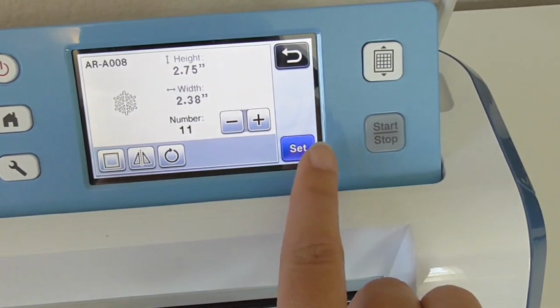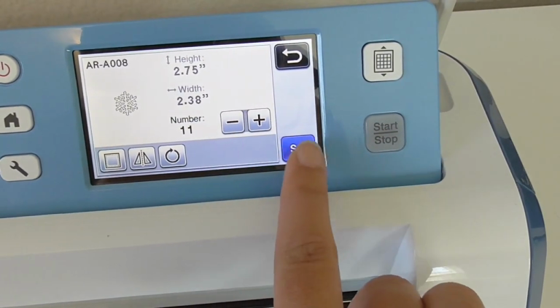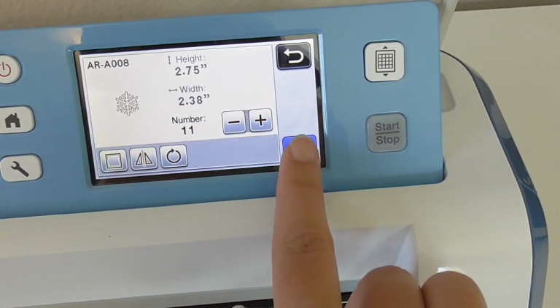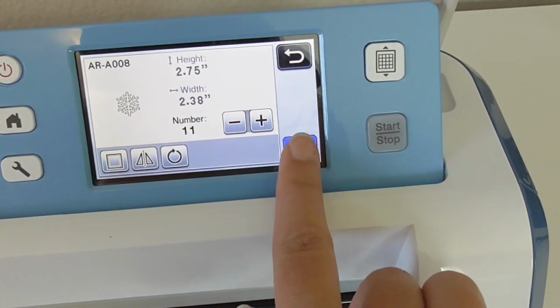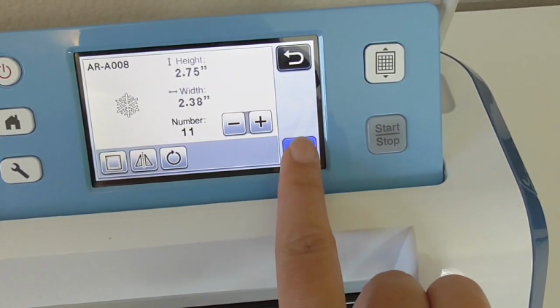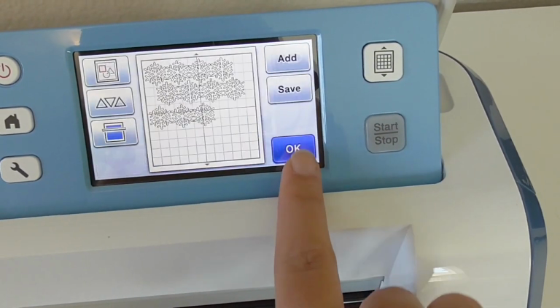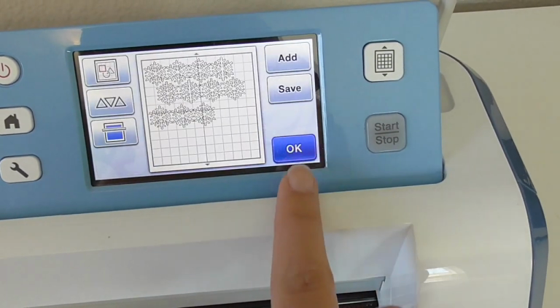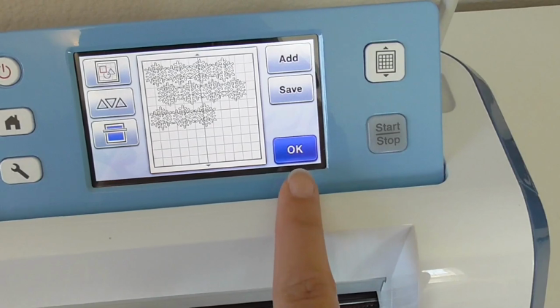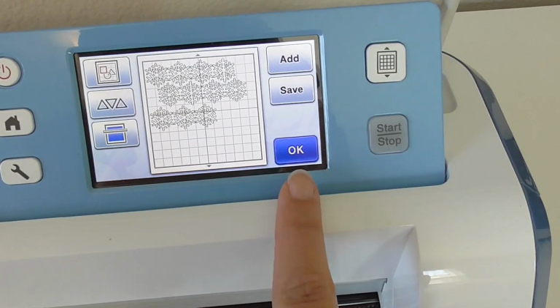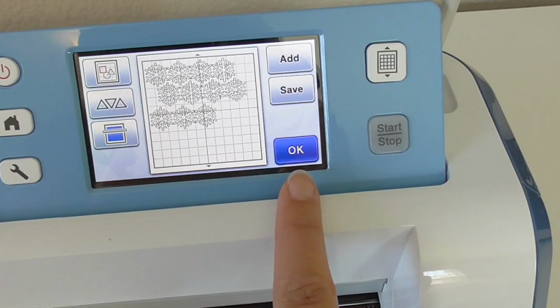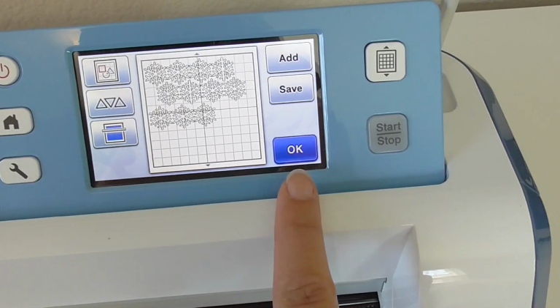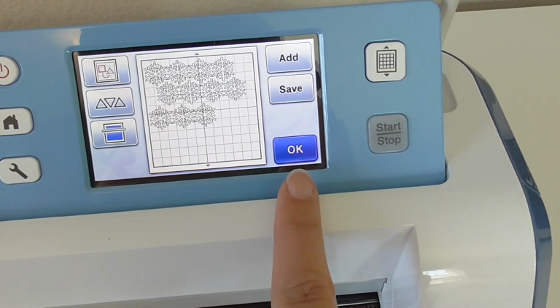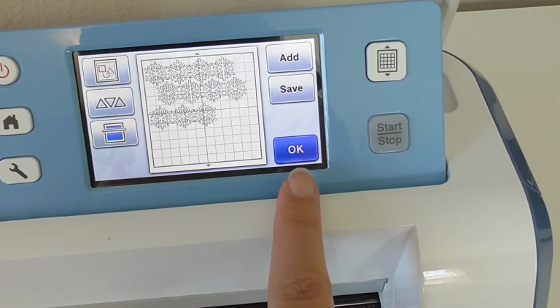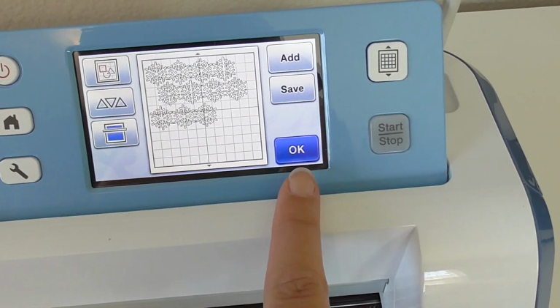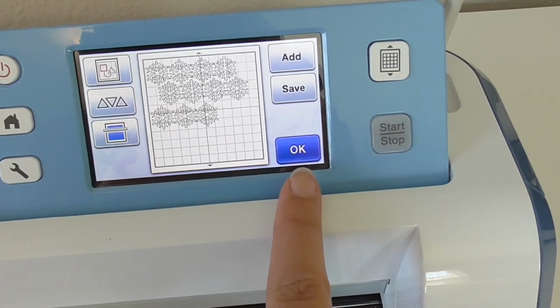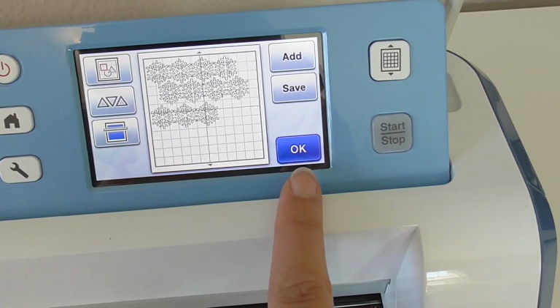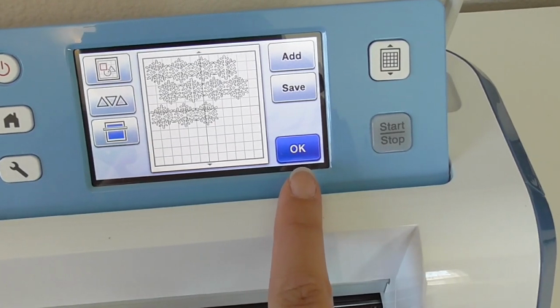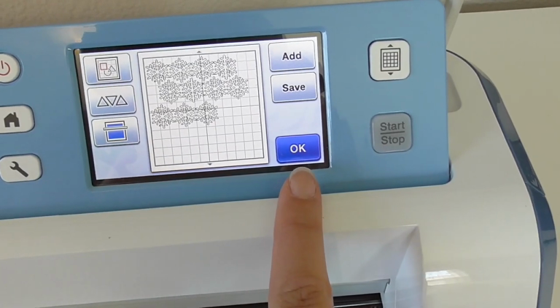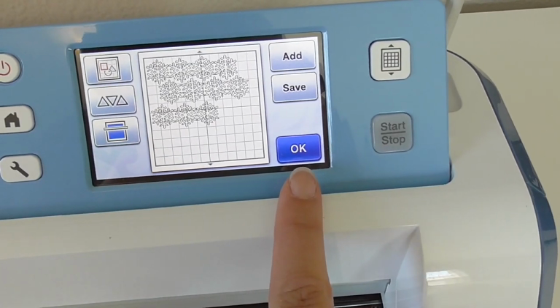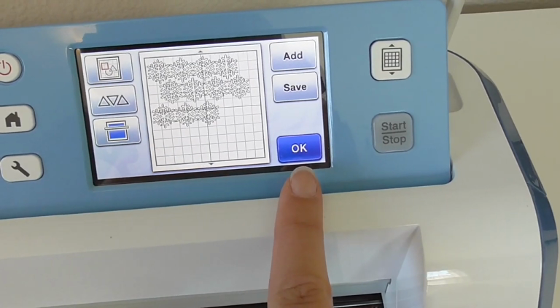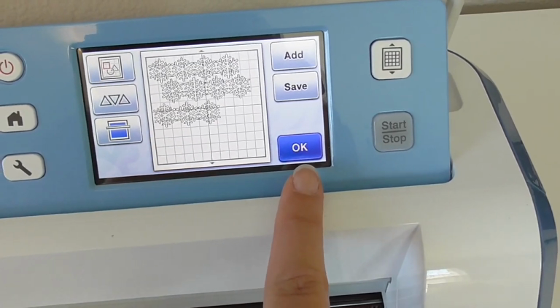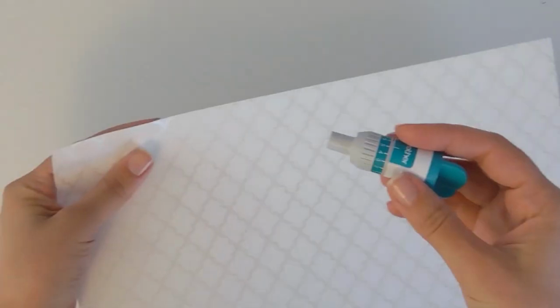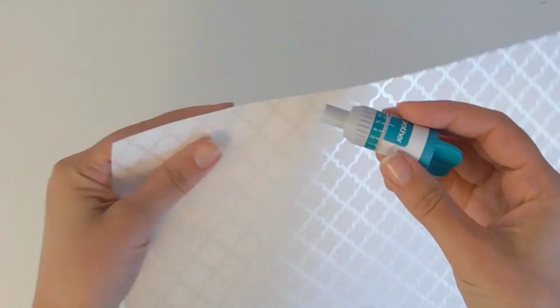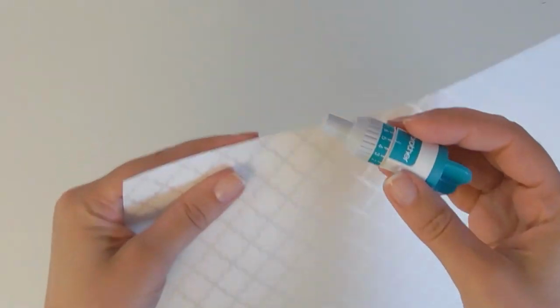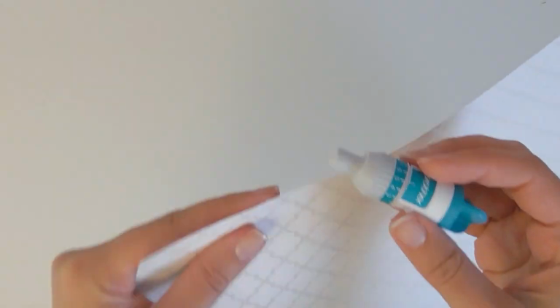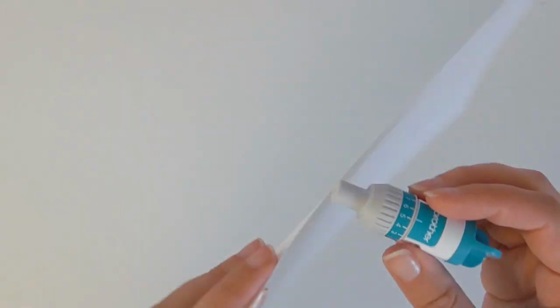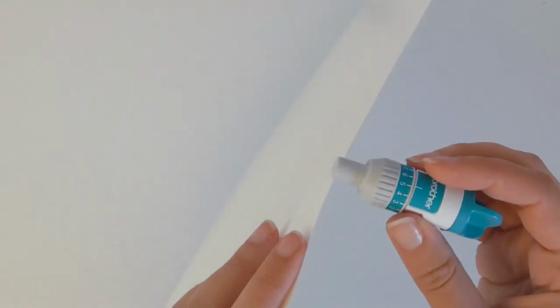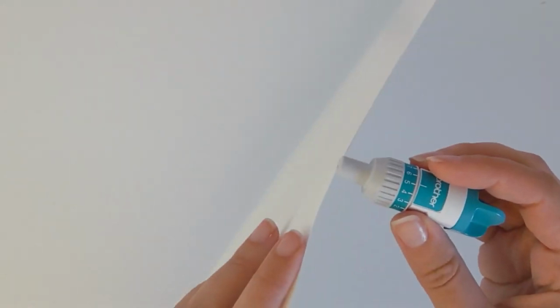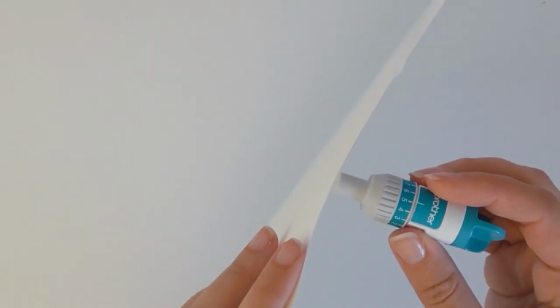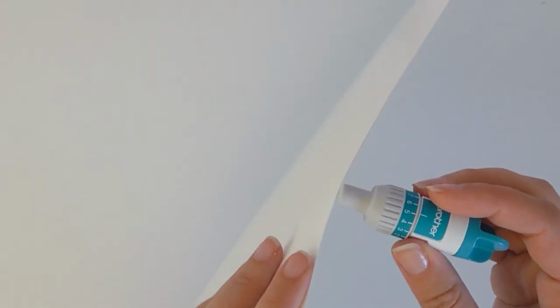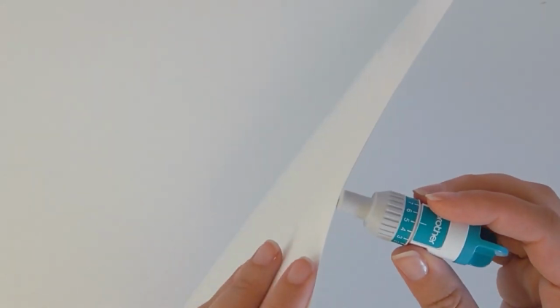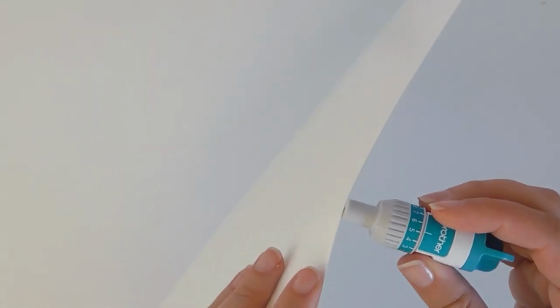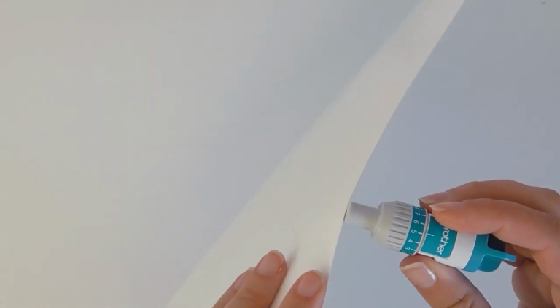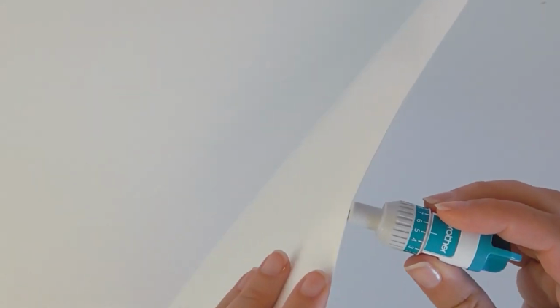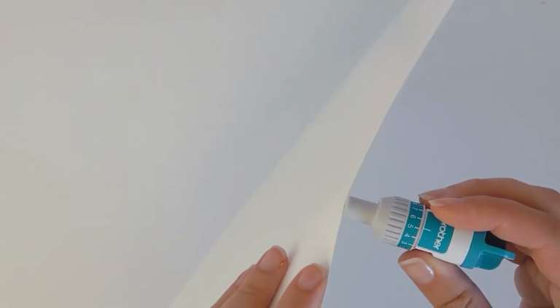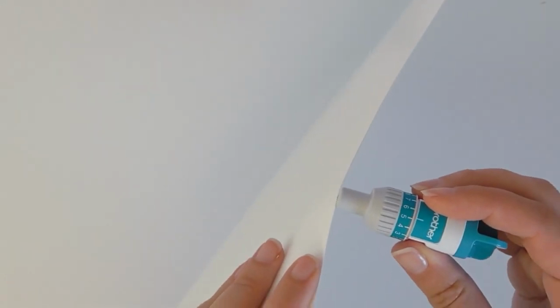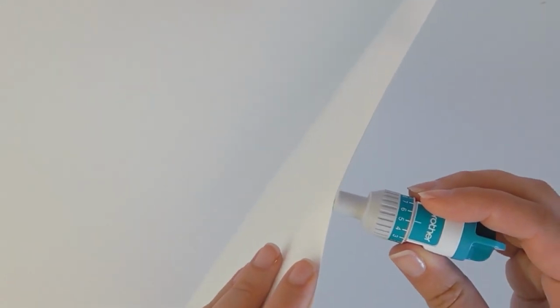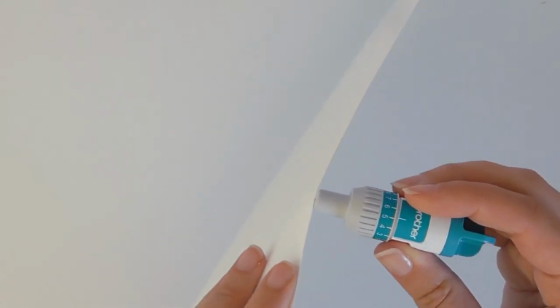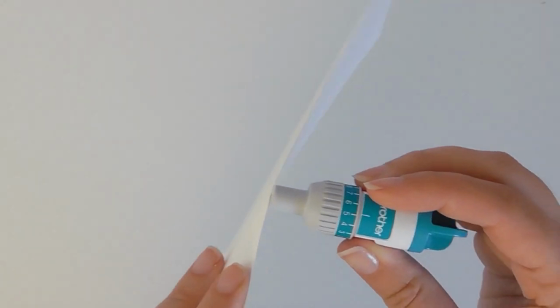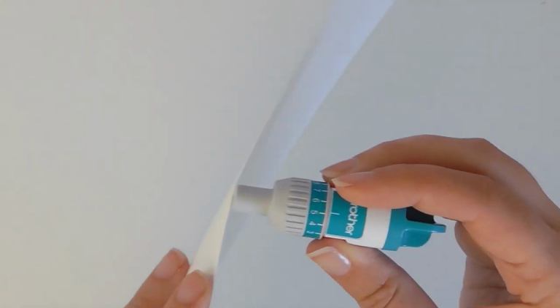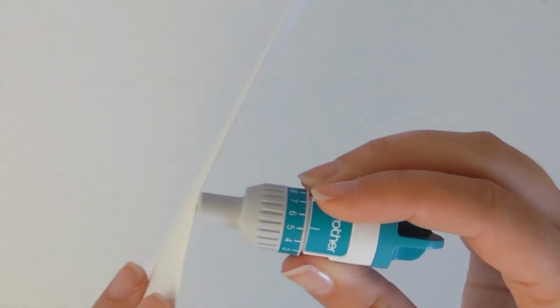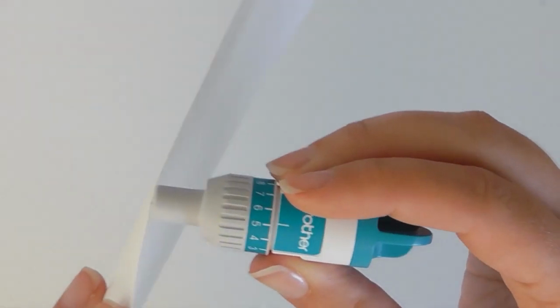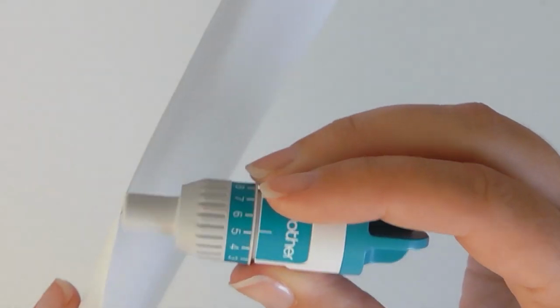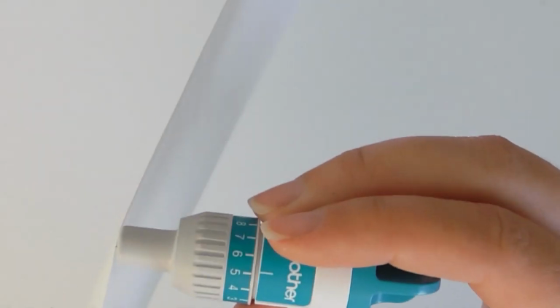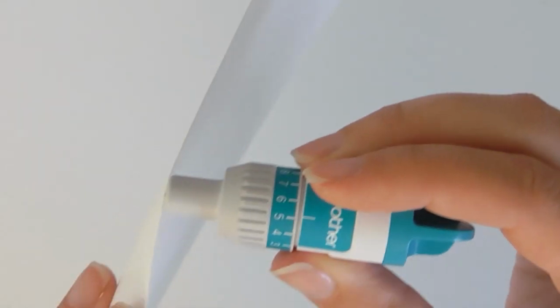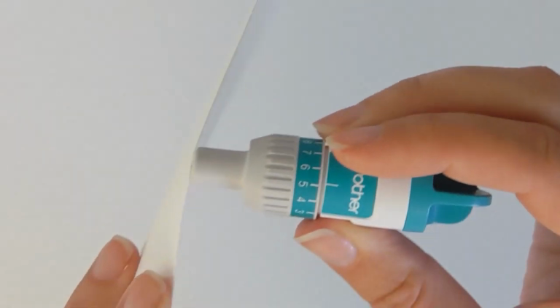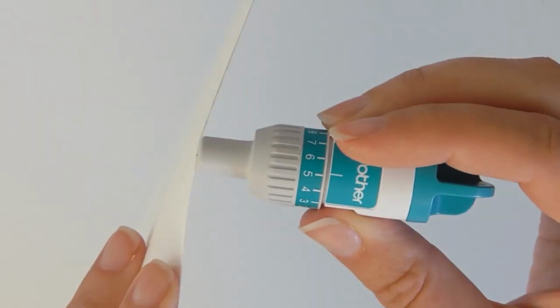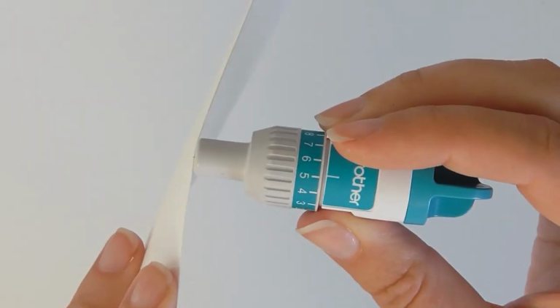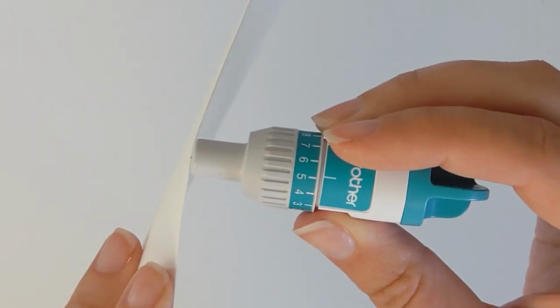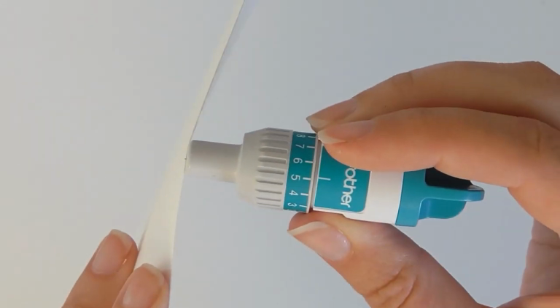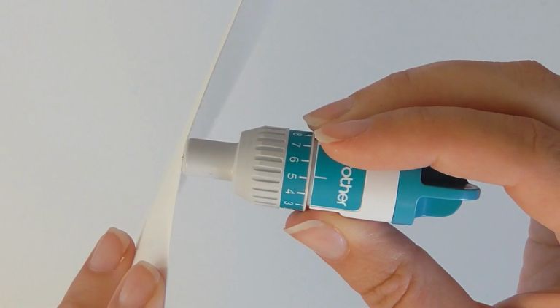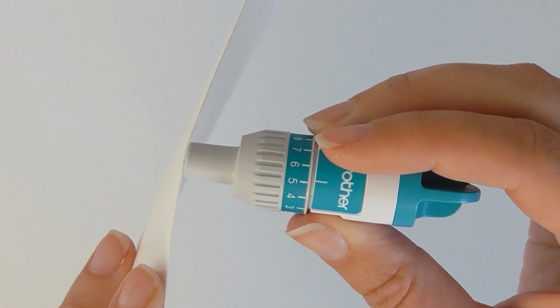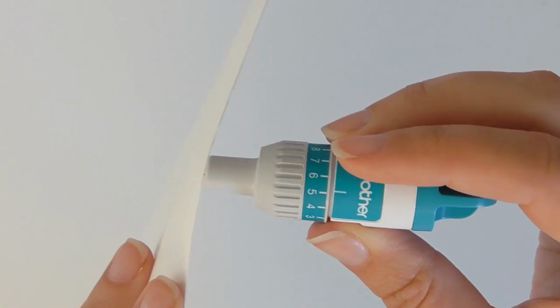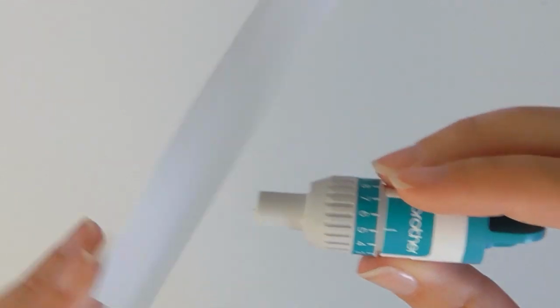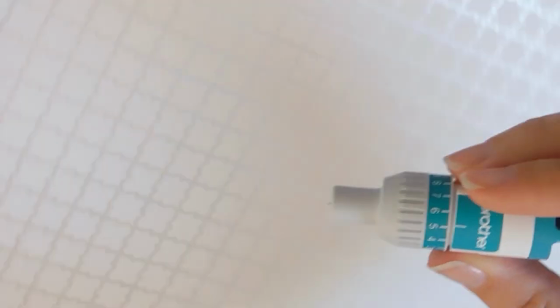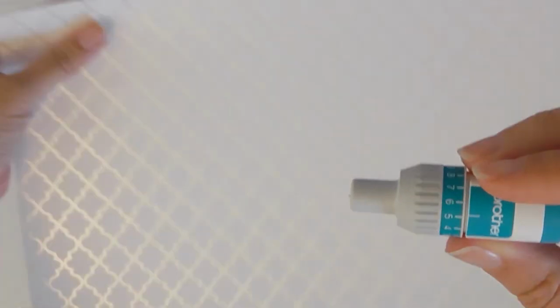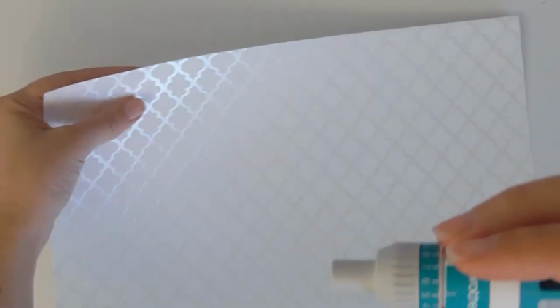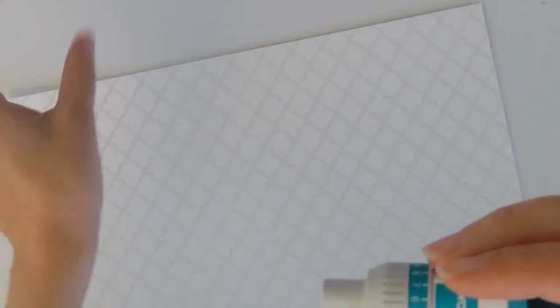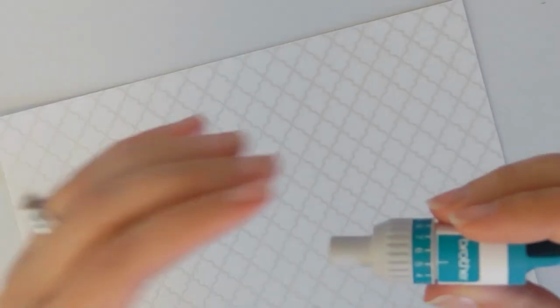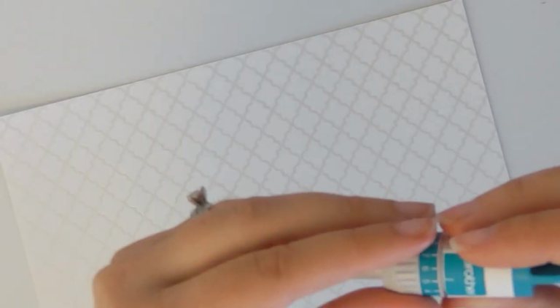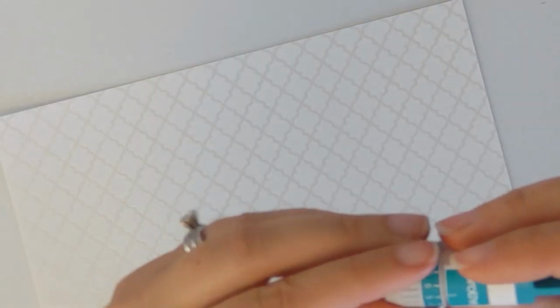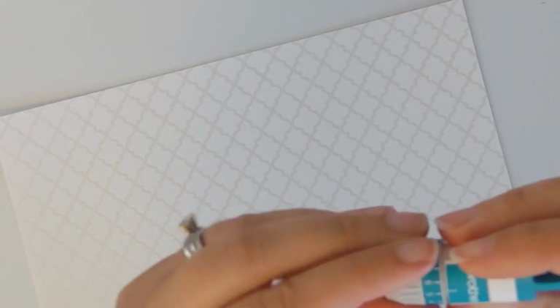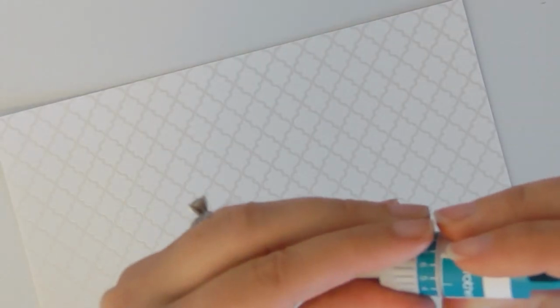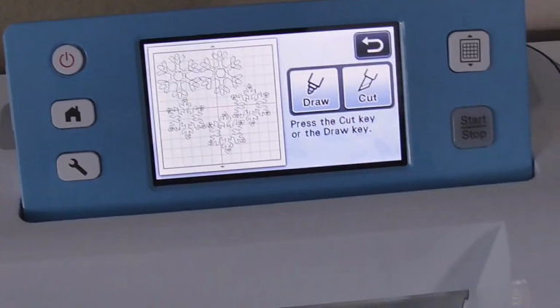I used about 40 various size snowflakes. Remember to check your blade depth against the paper that you are using so that you'll get a great cut.